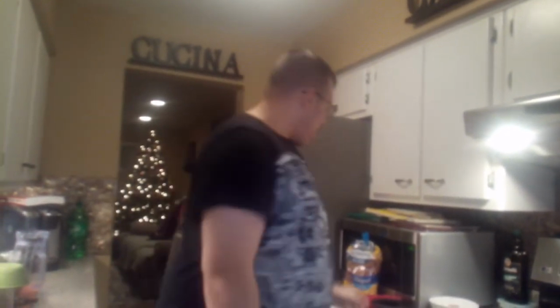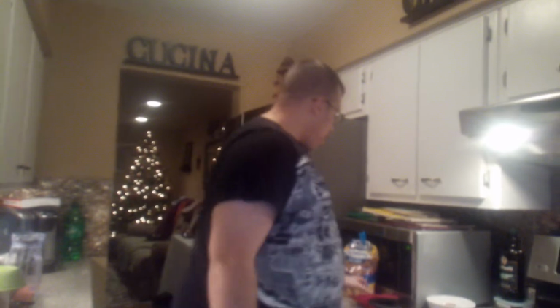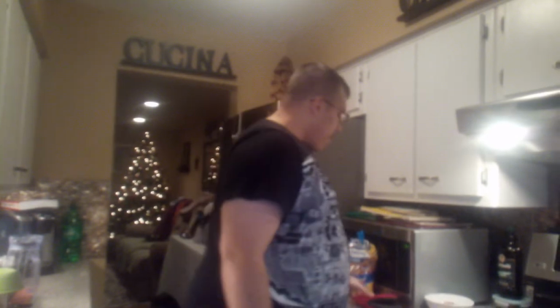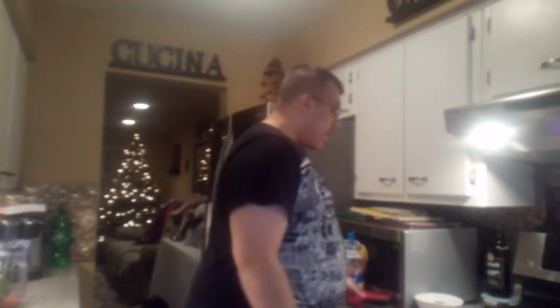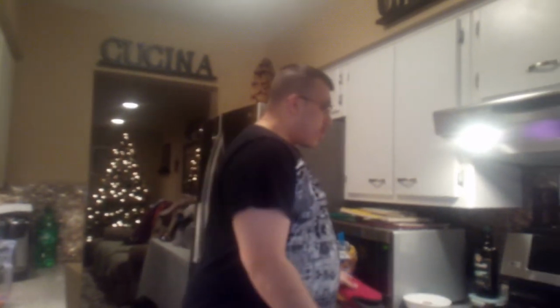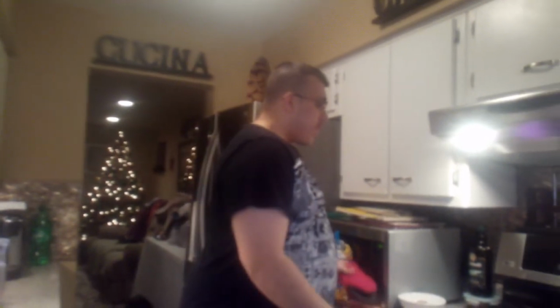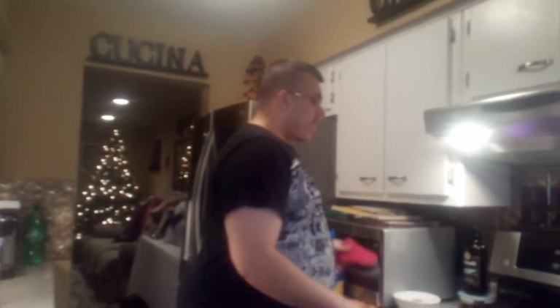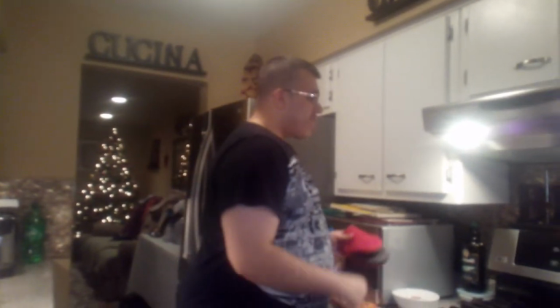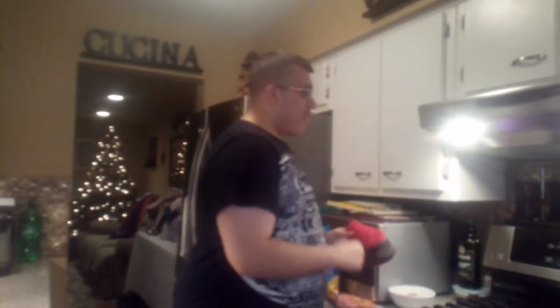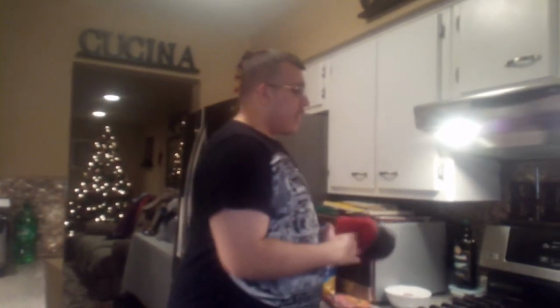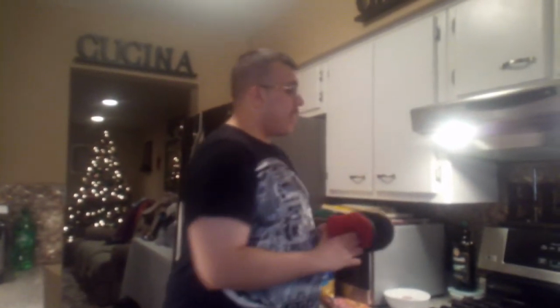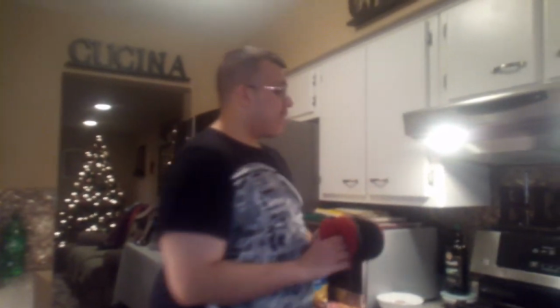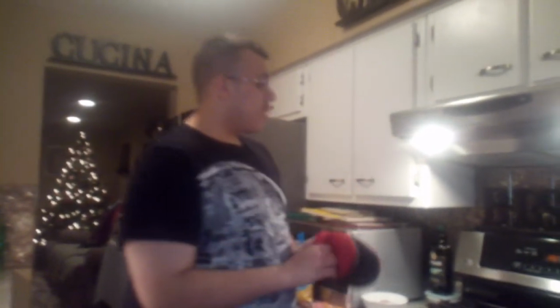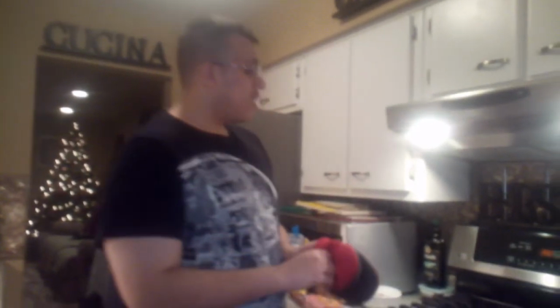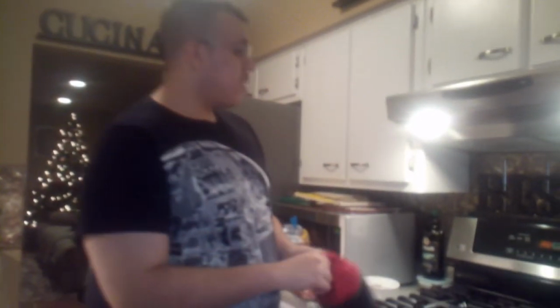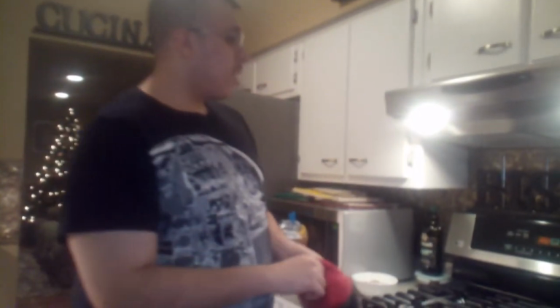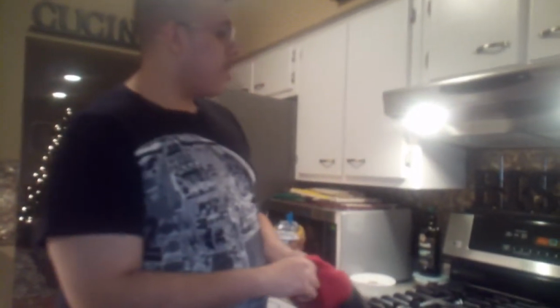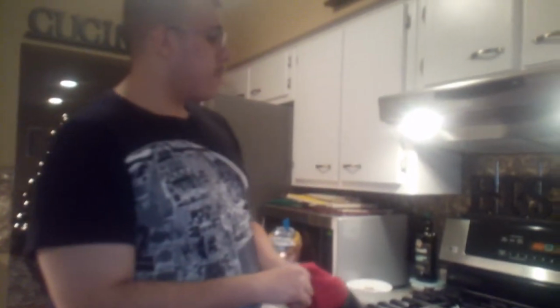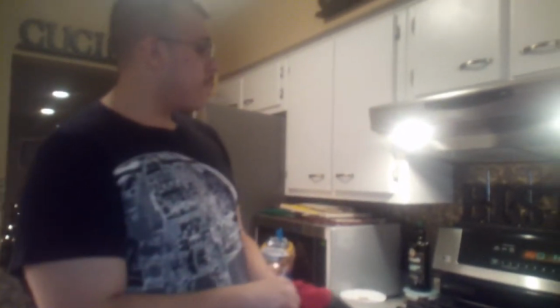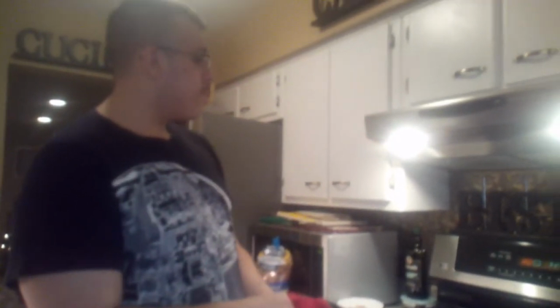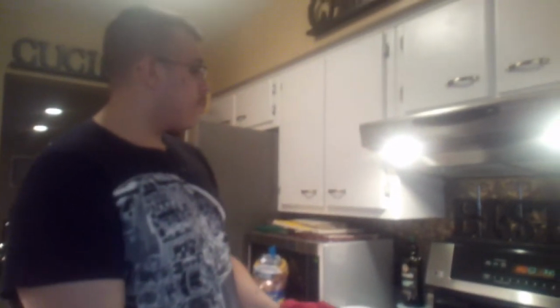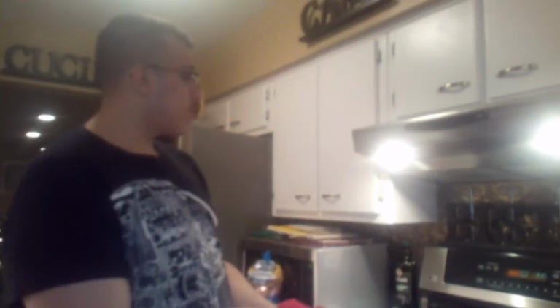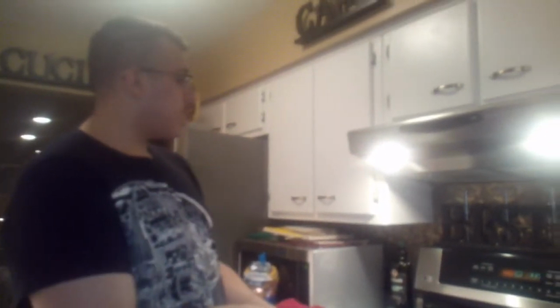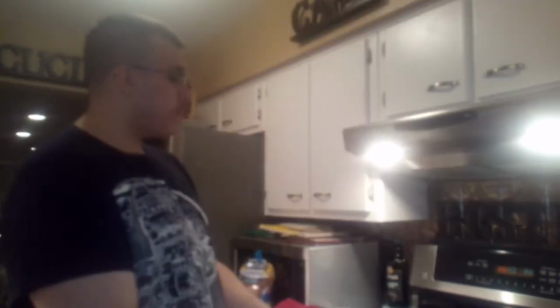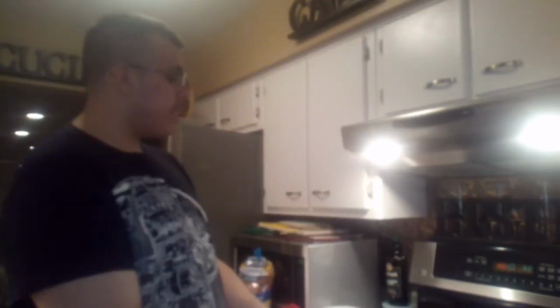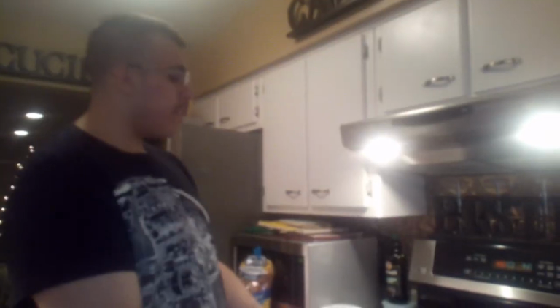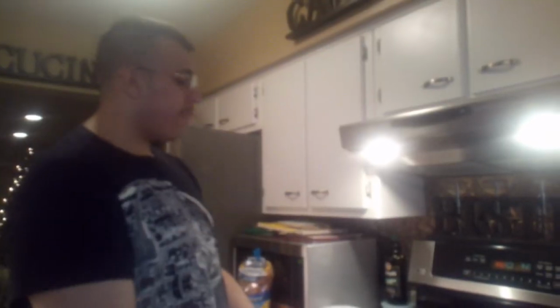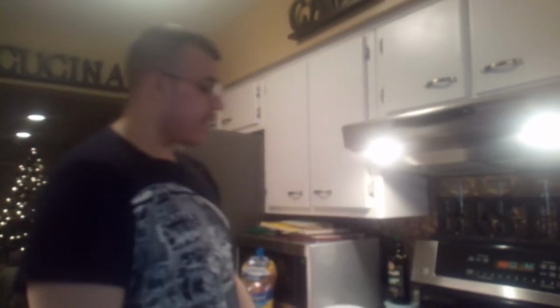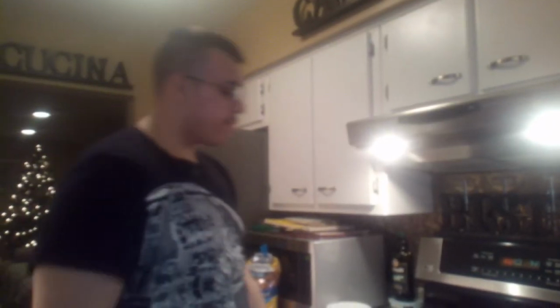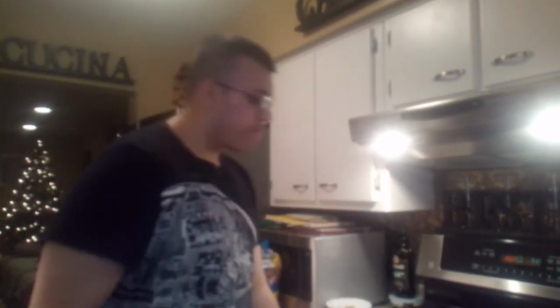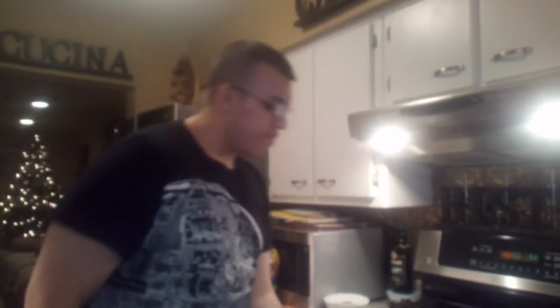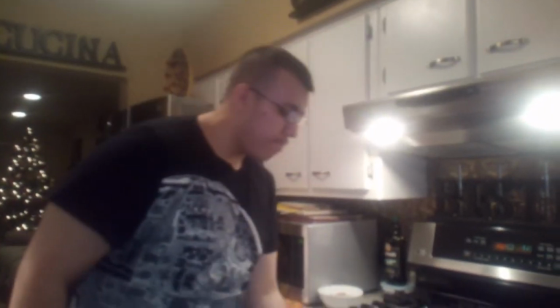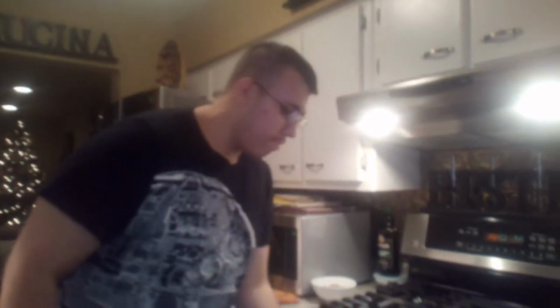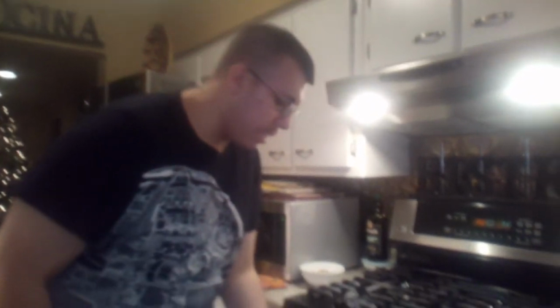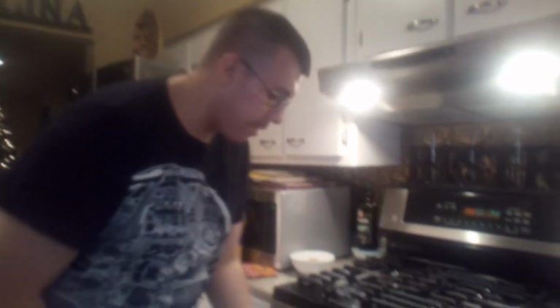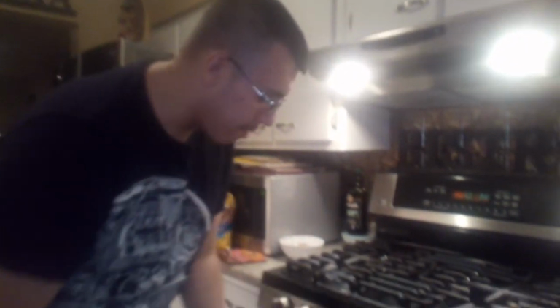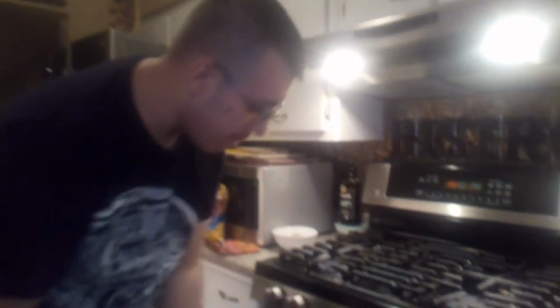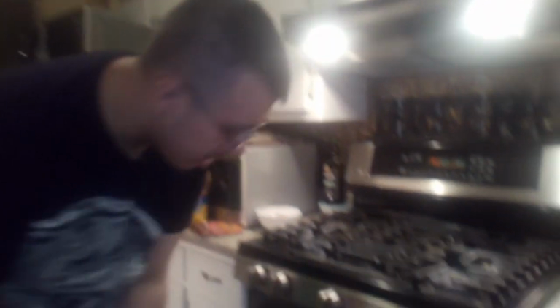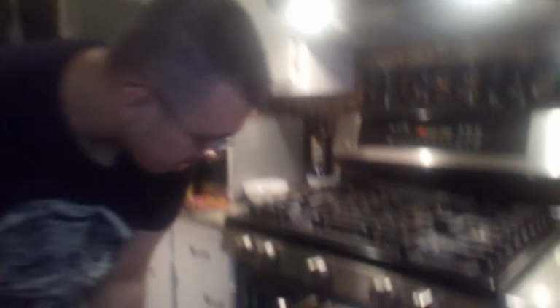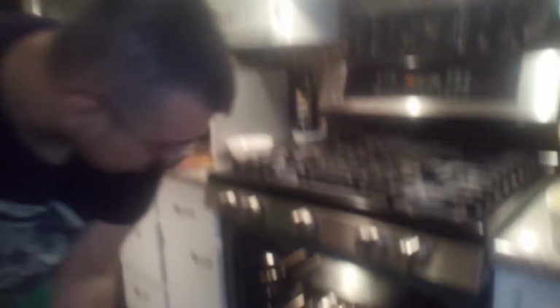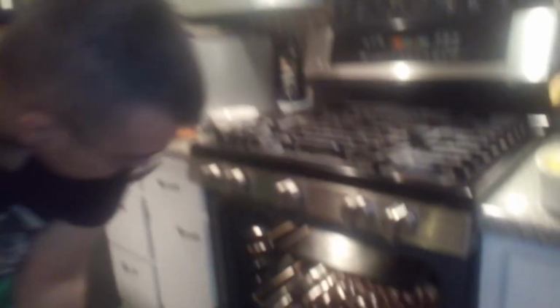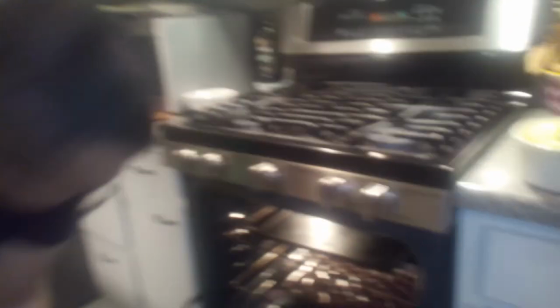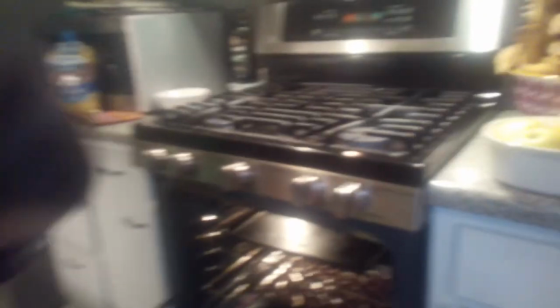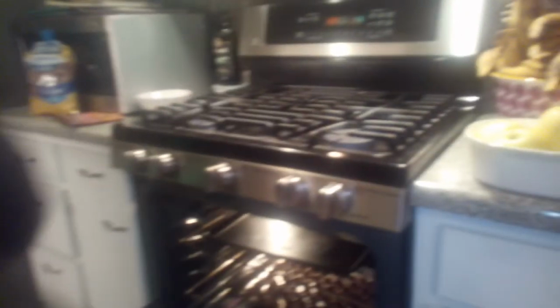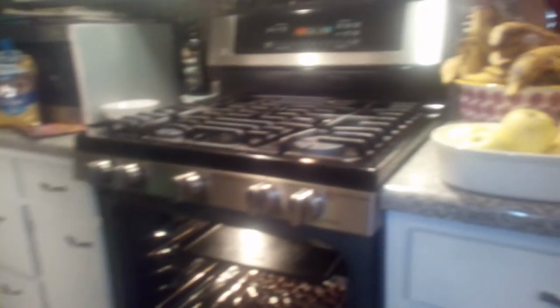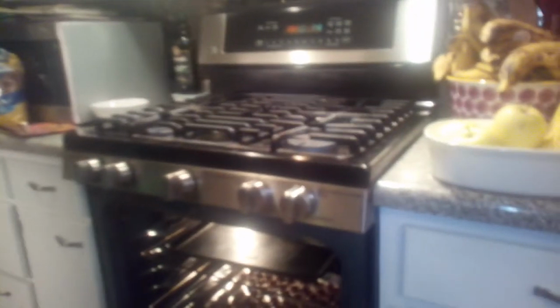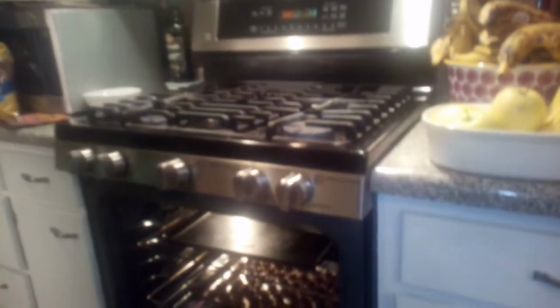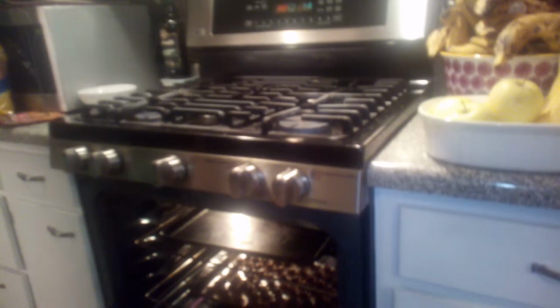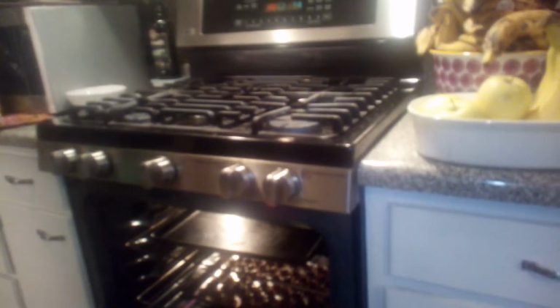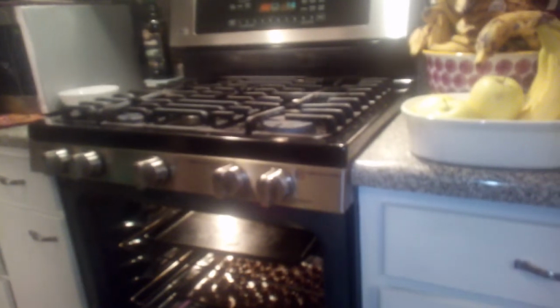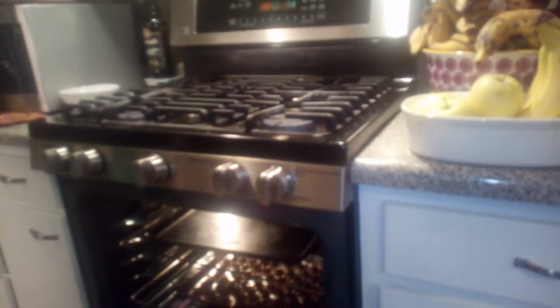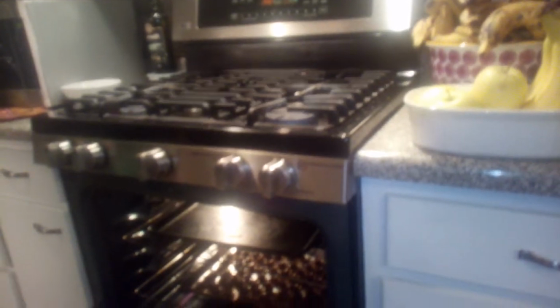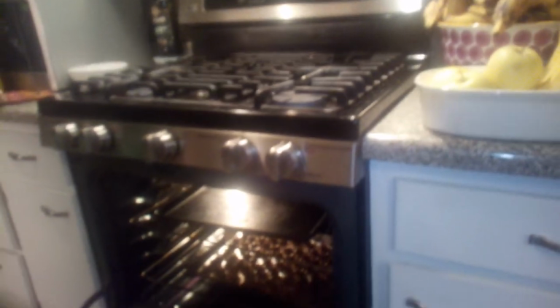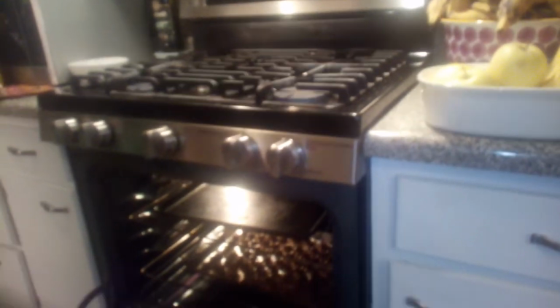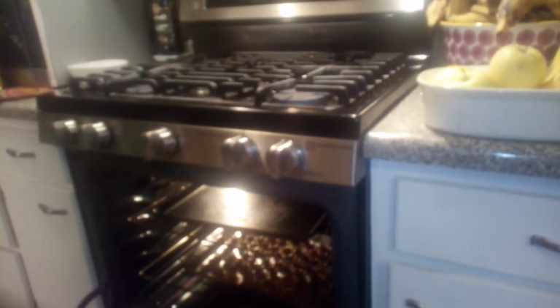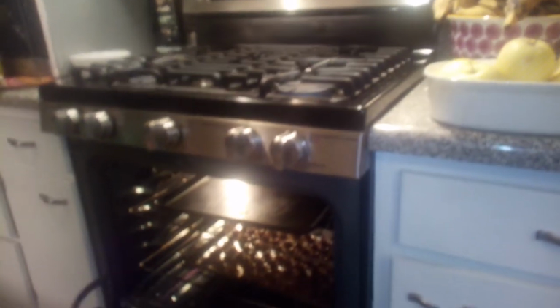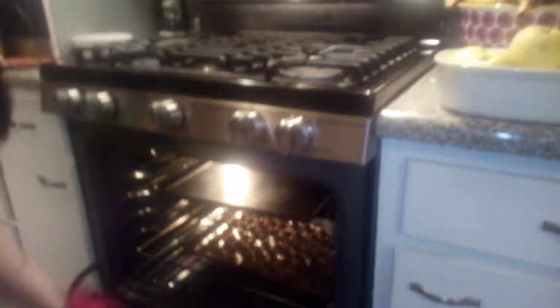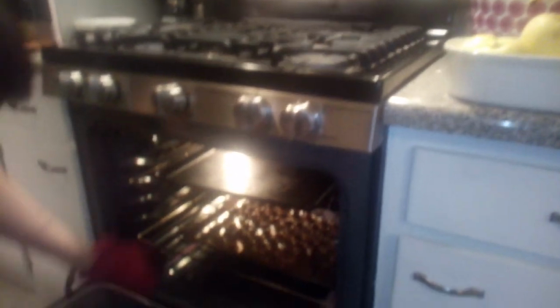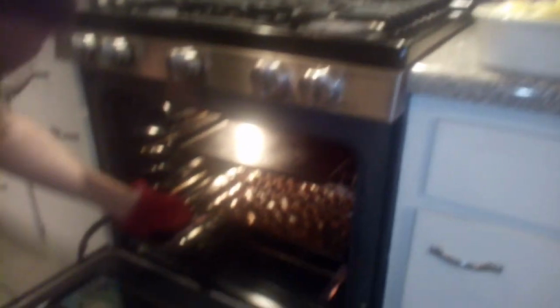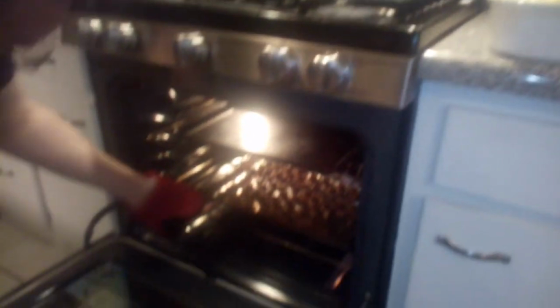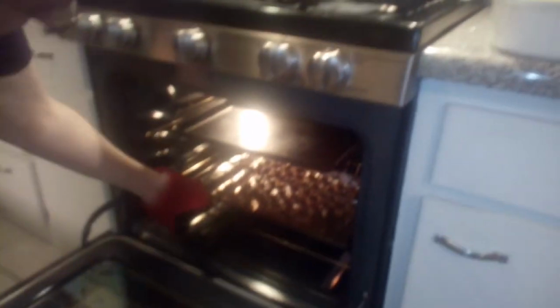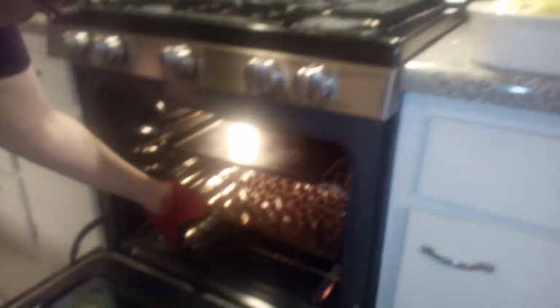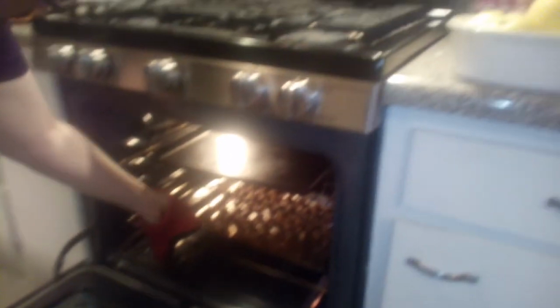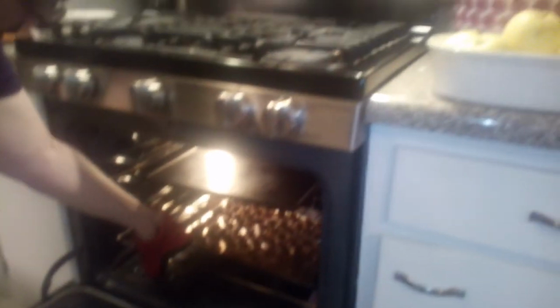We're gonna check on them now — they've been in there for not even a minute. I'm gonna take them out.